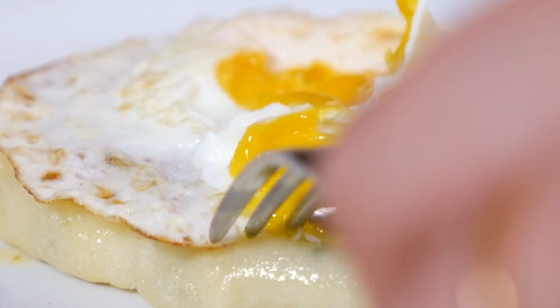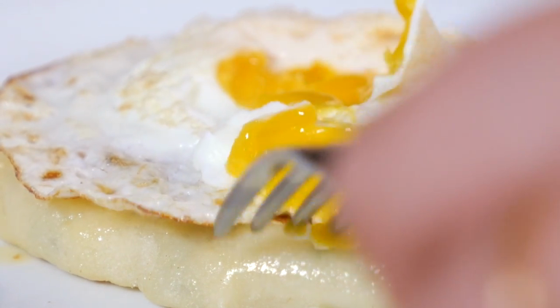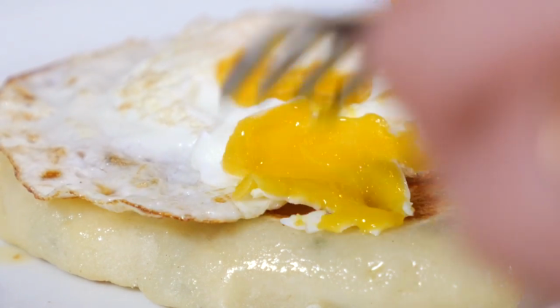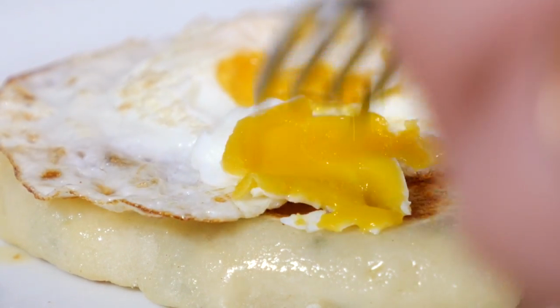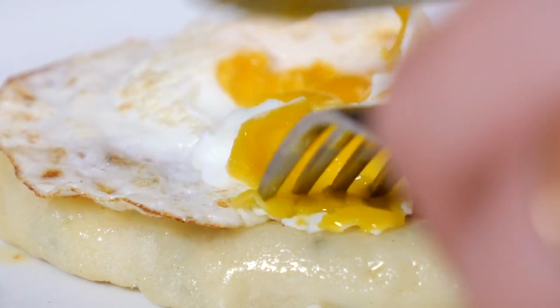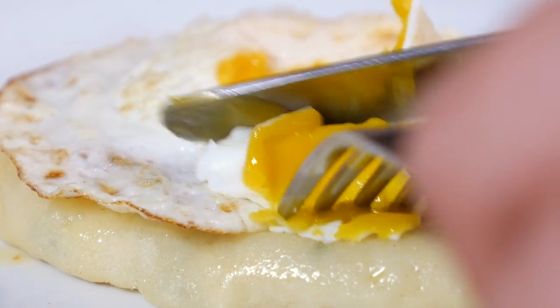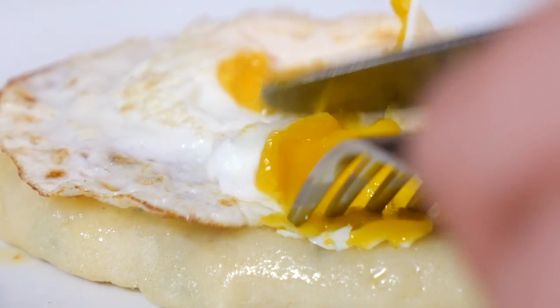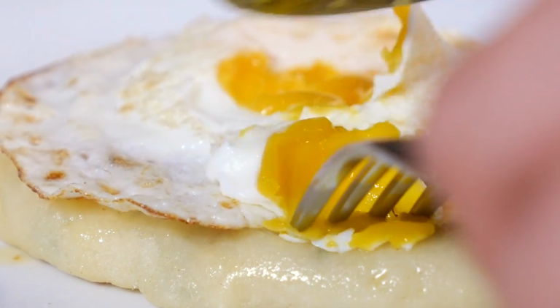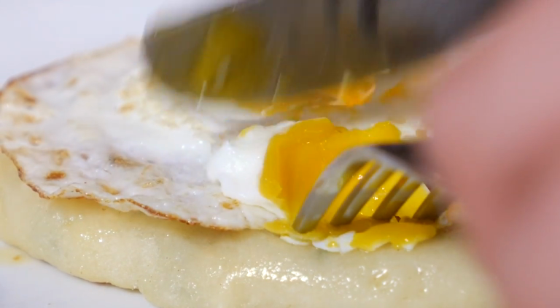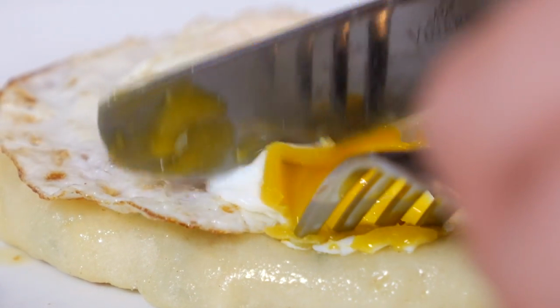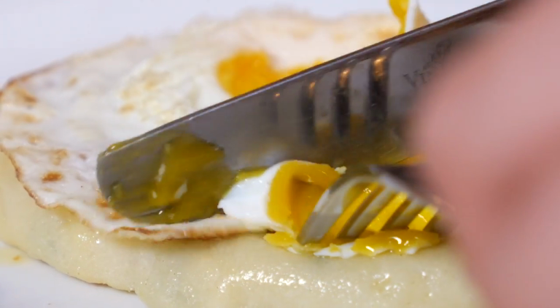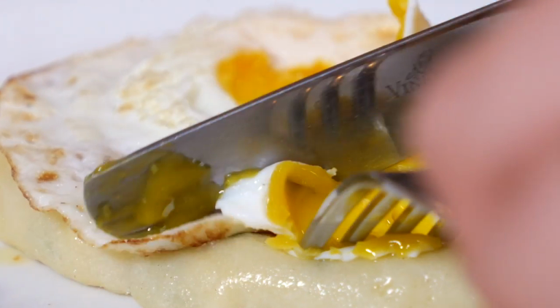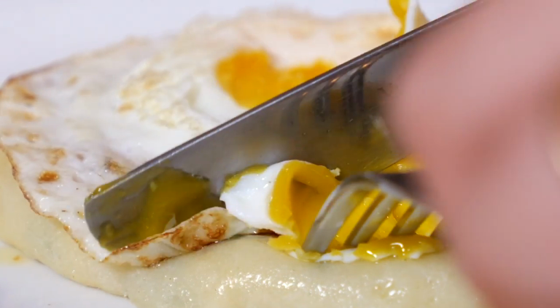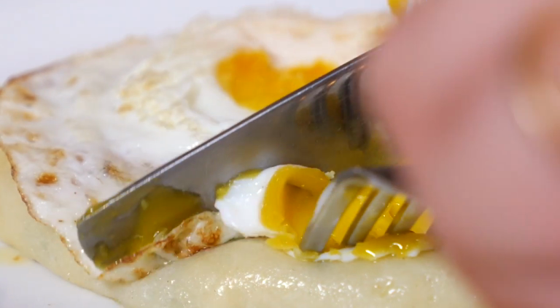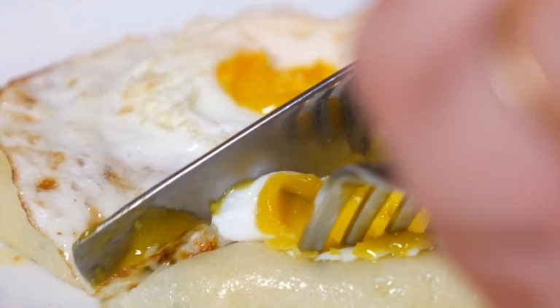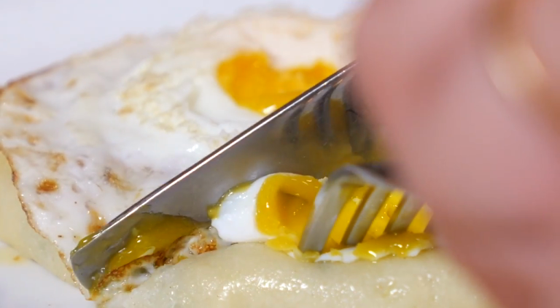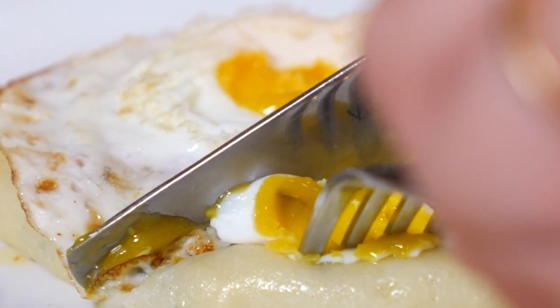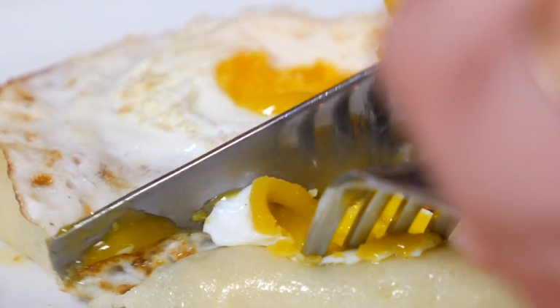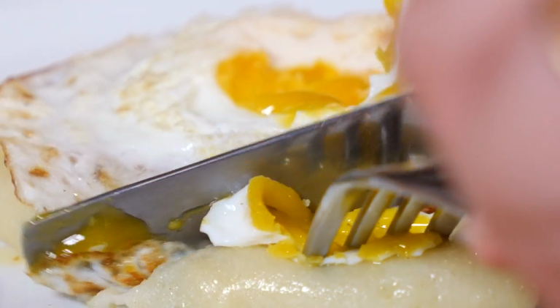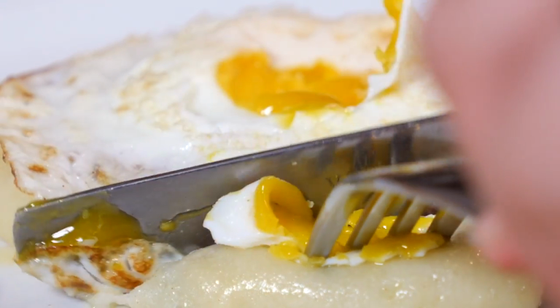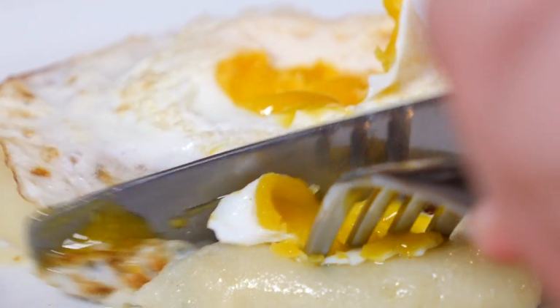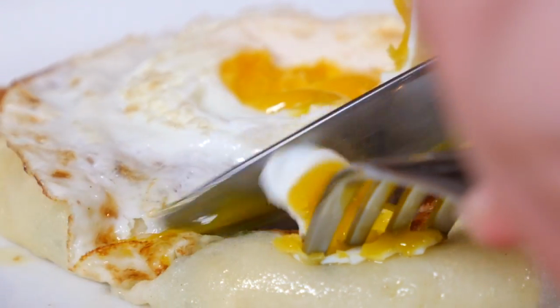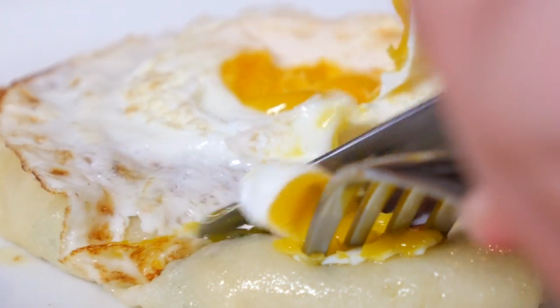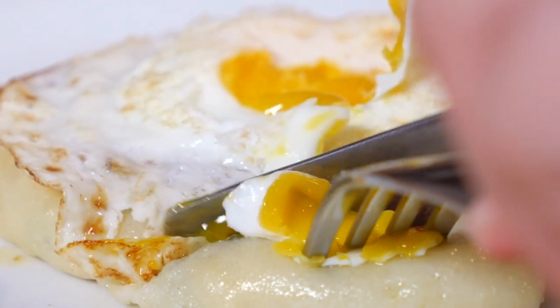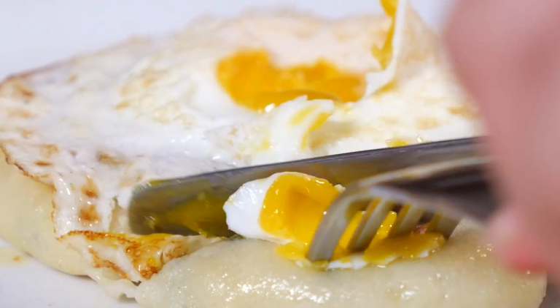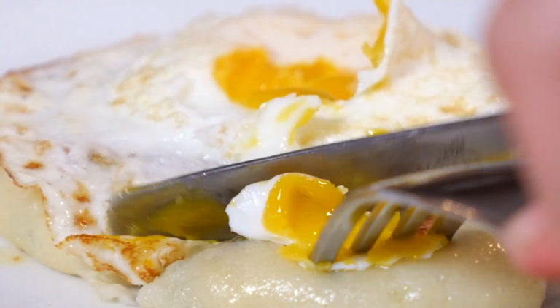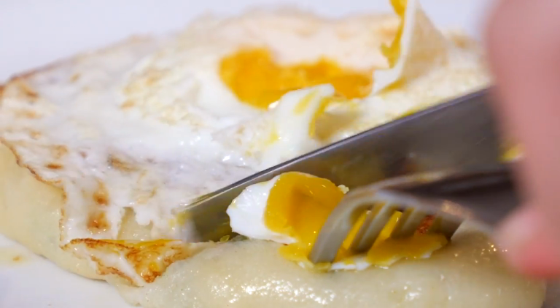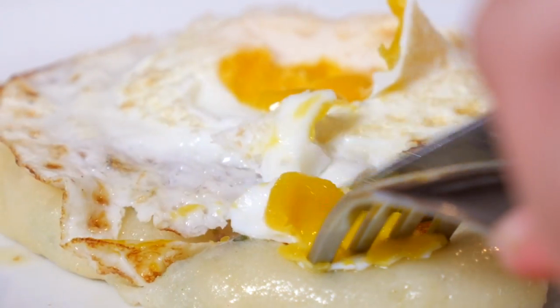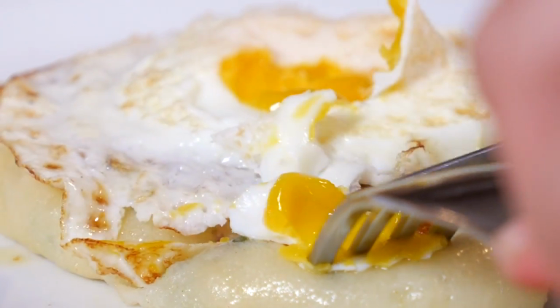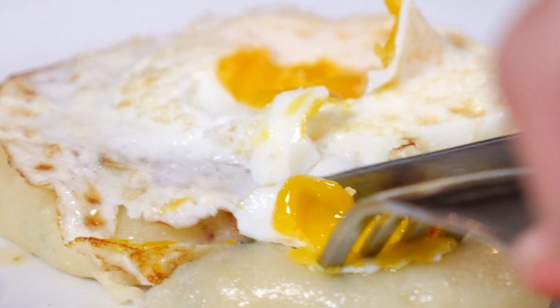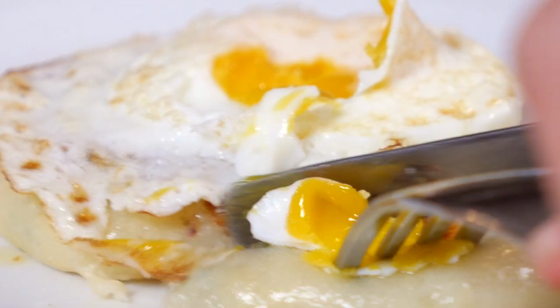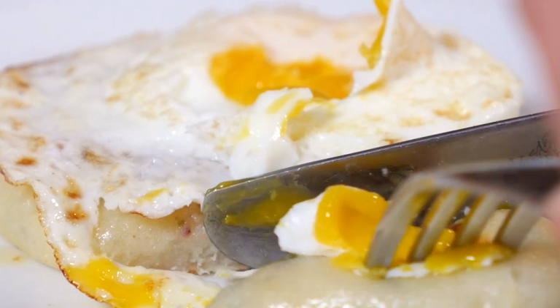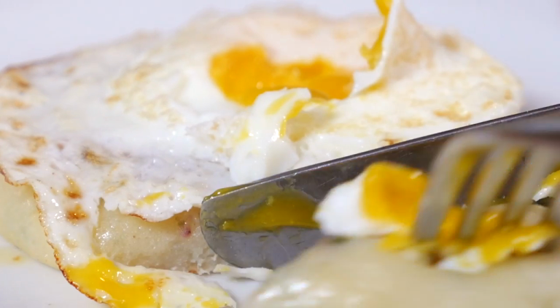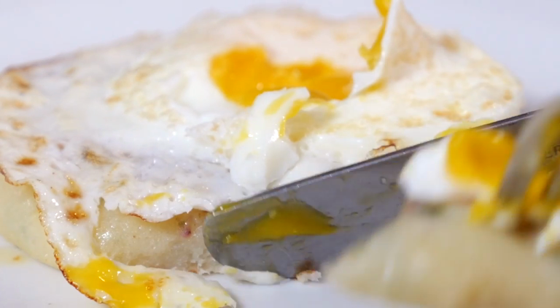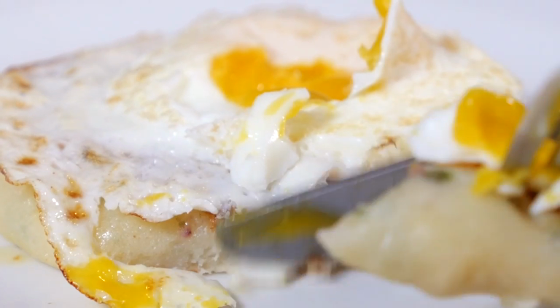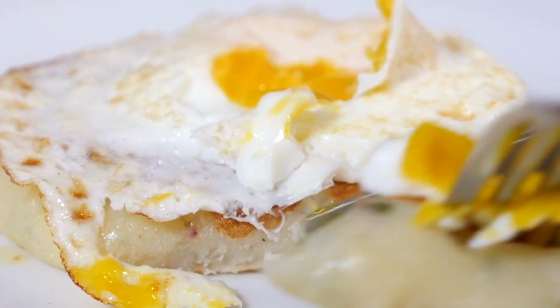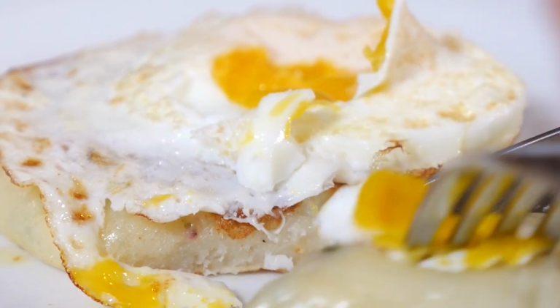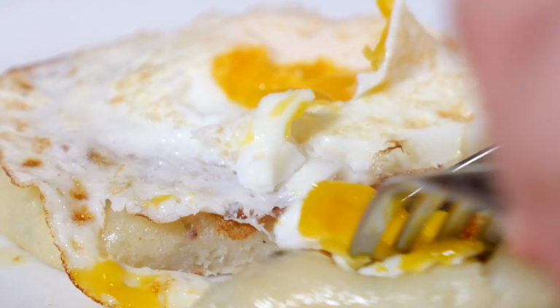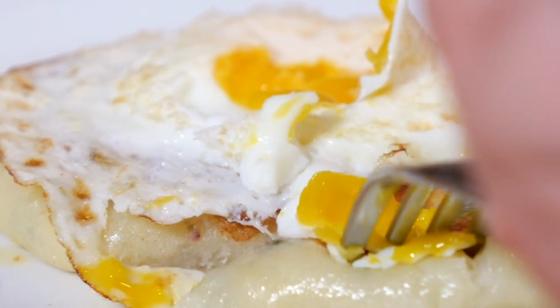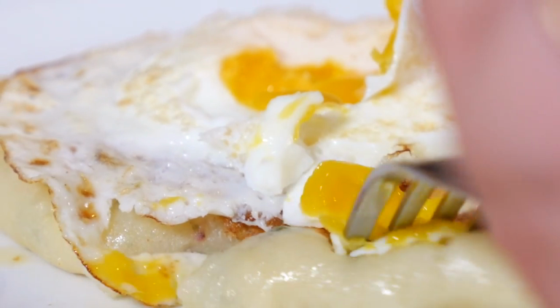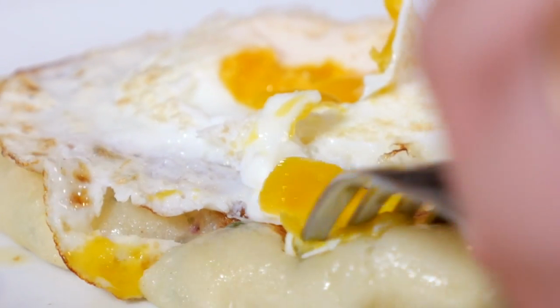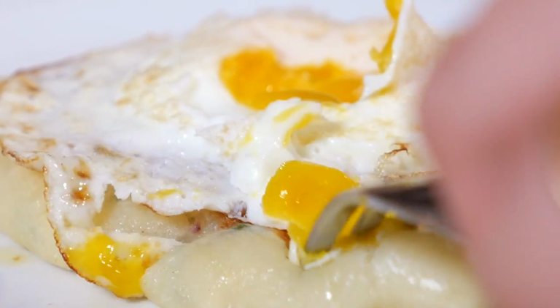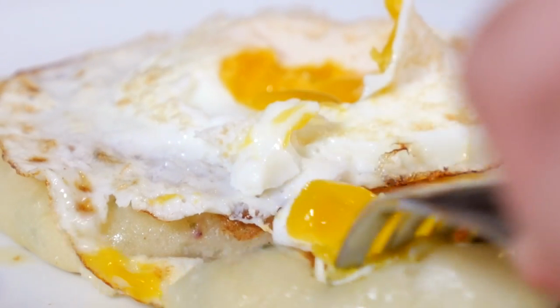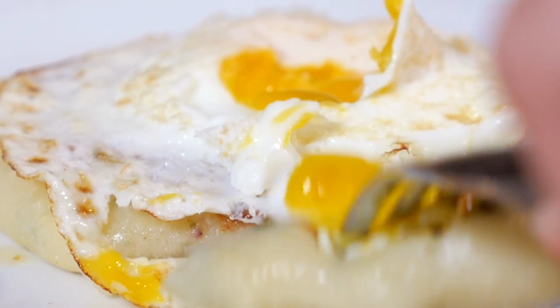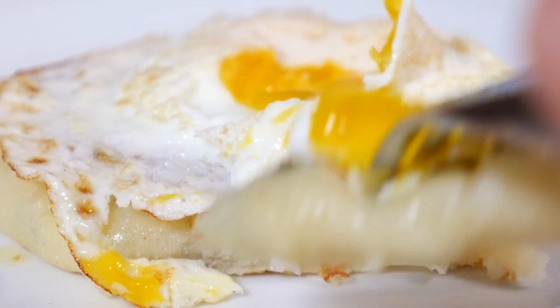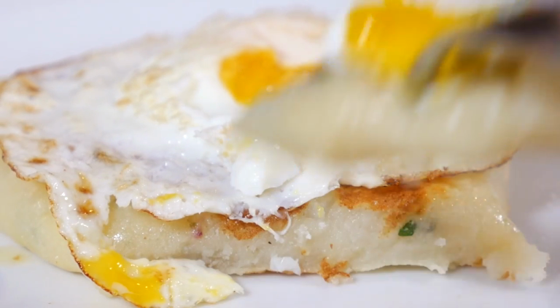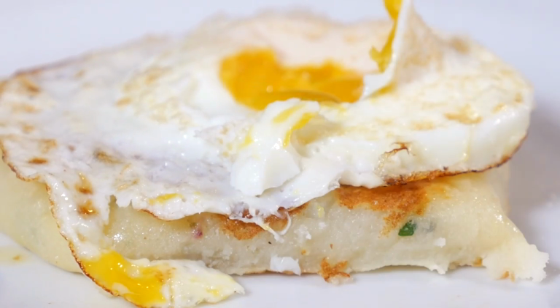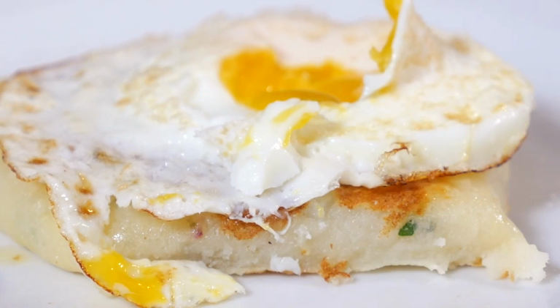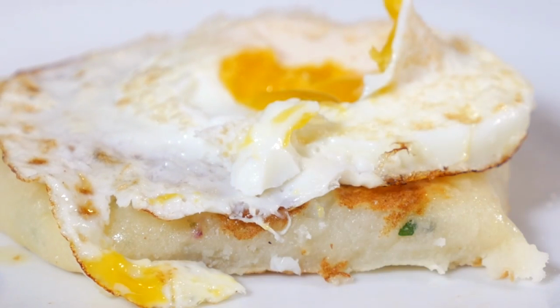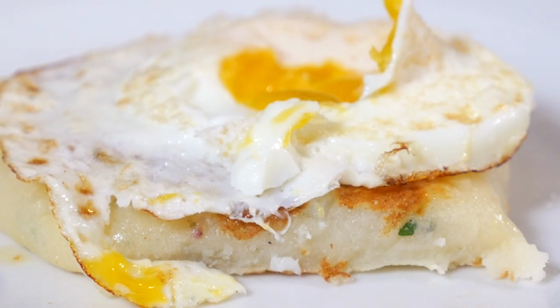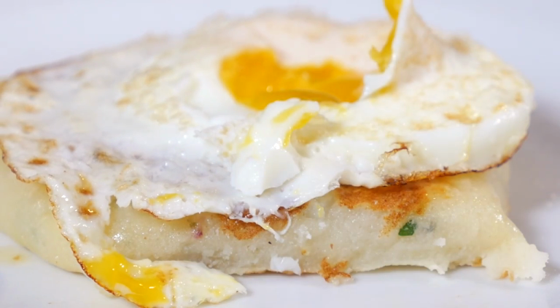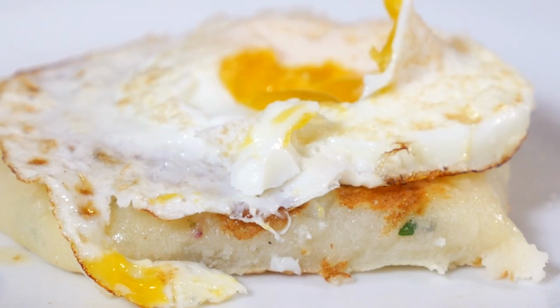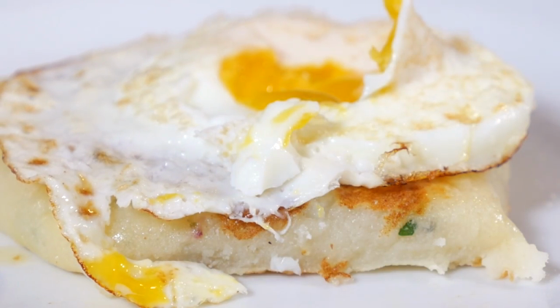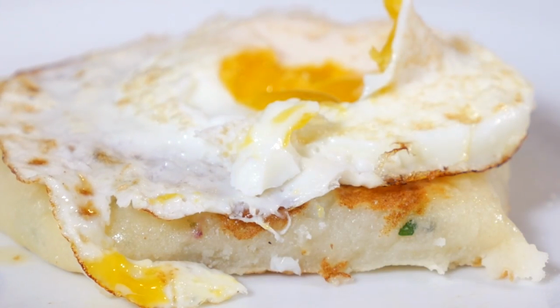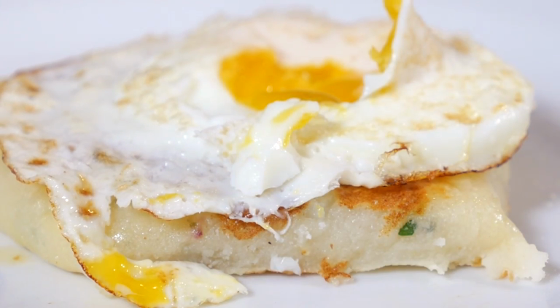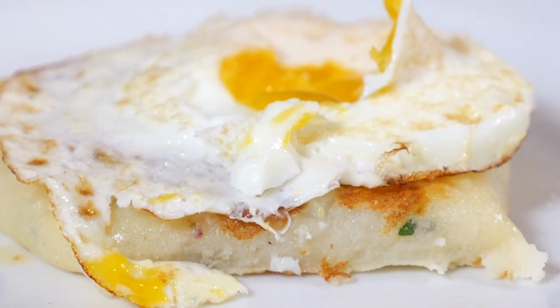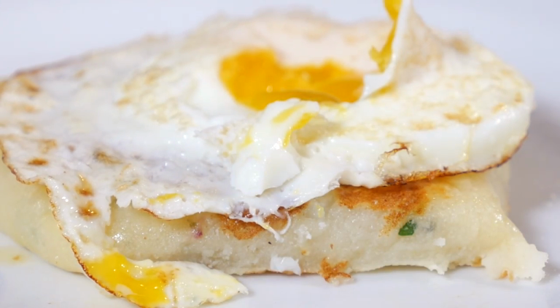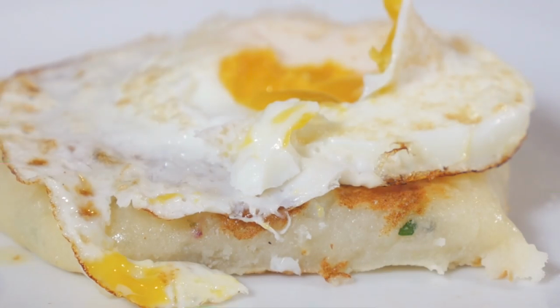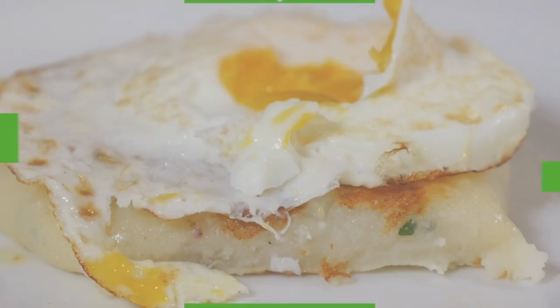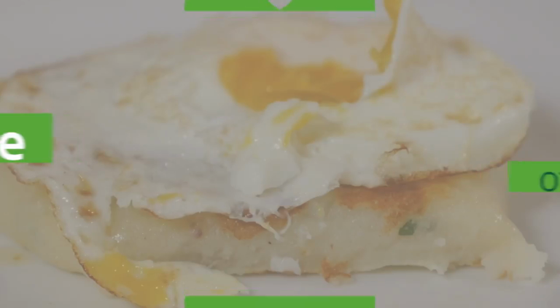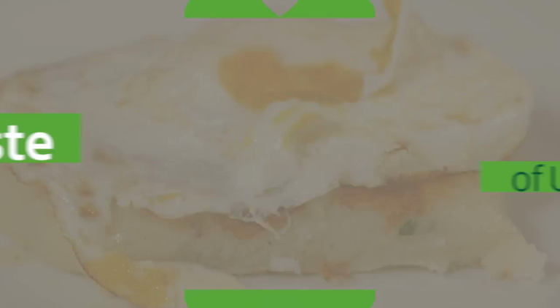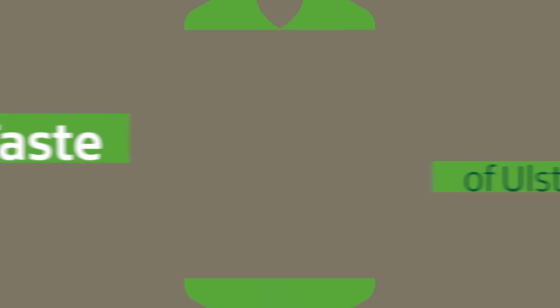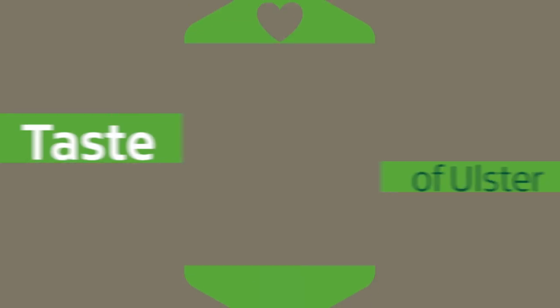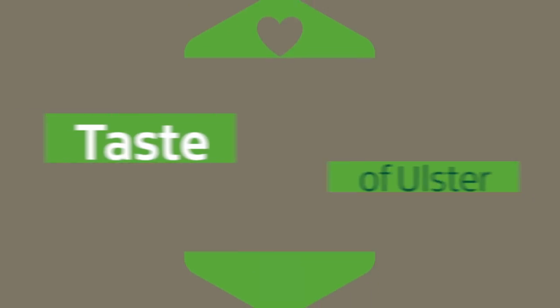Traditional Irish potato bread made with our very own Cumber potatoes and samphire from Strangford Loch. You can't get more local than that.